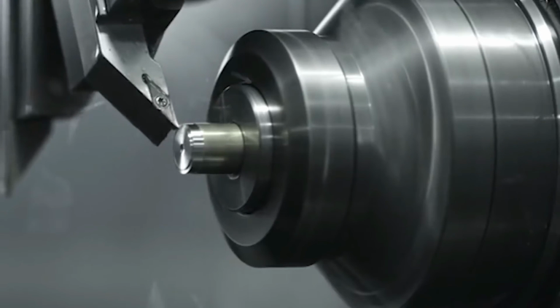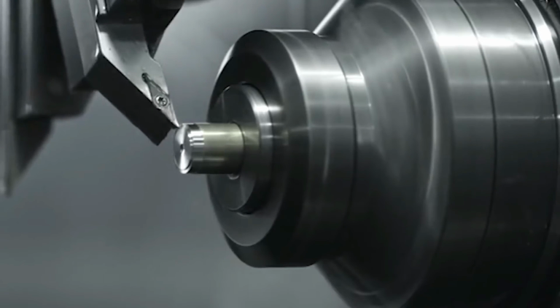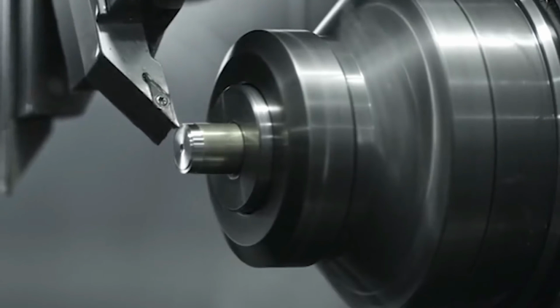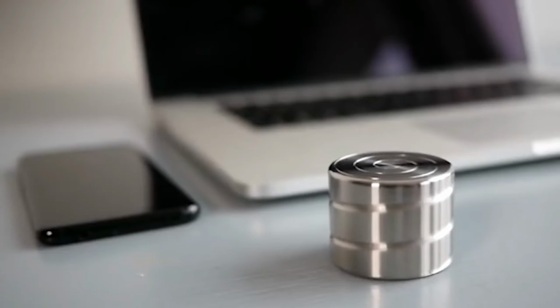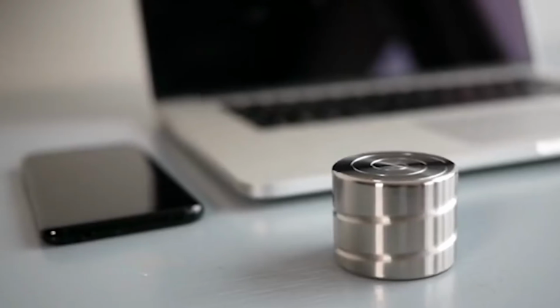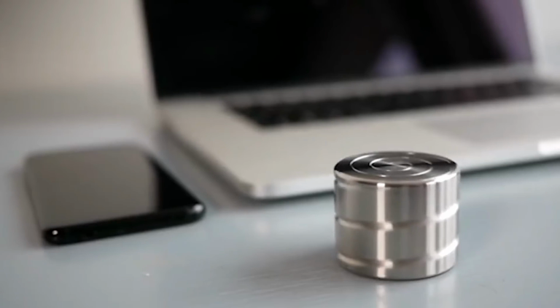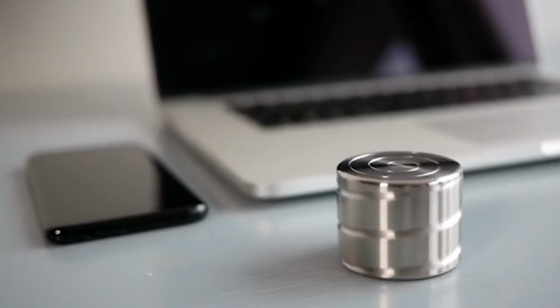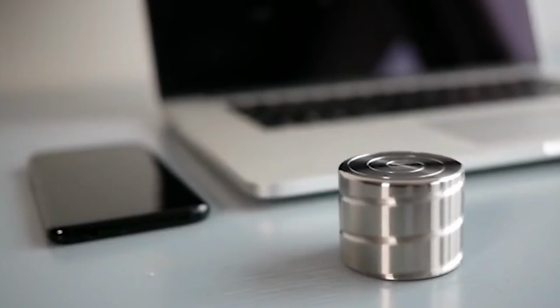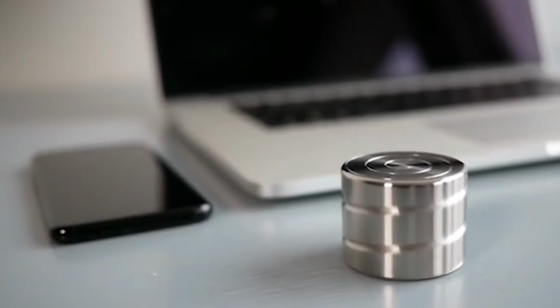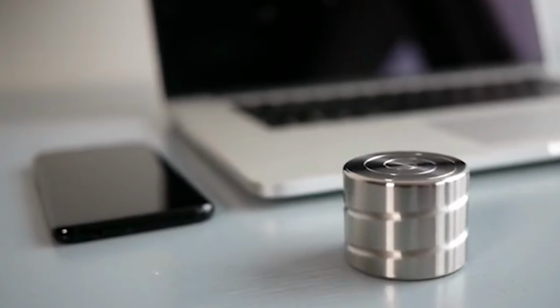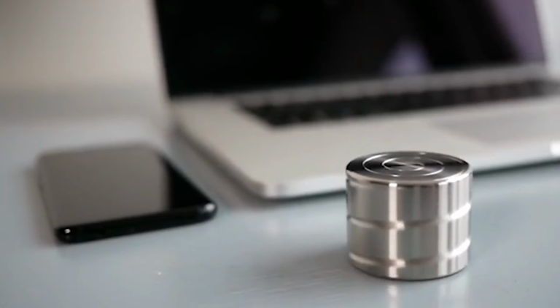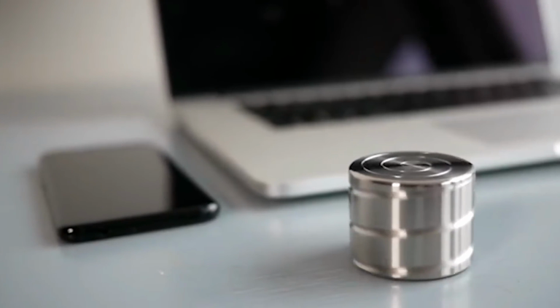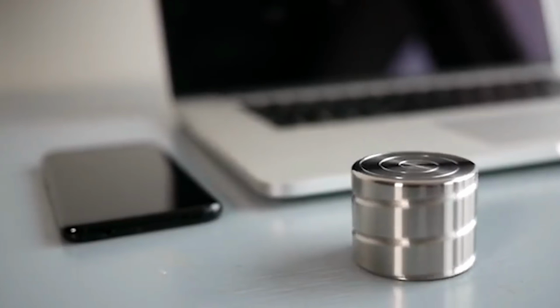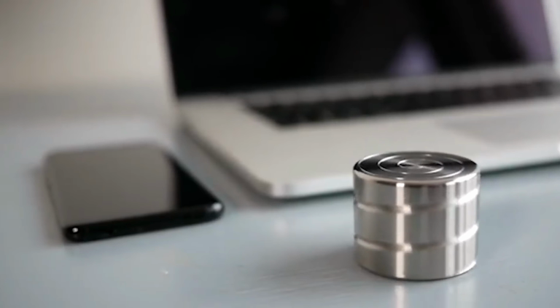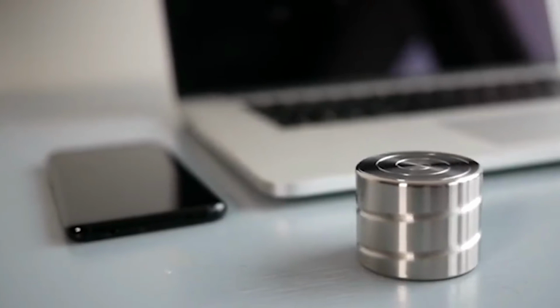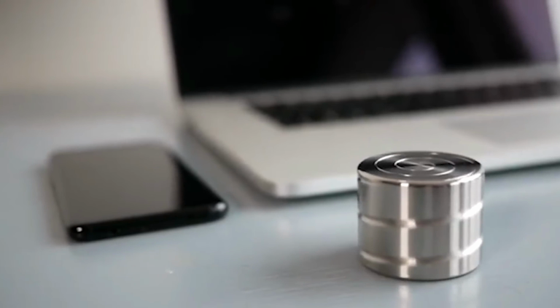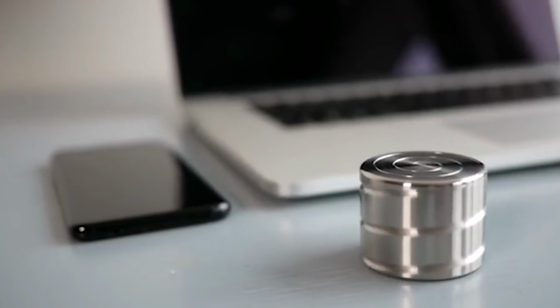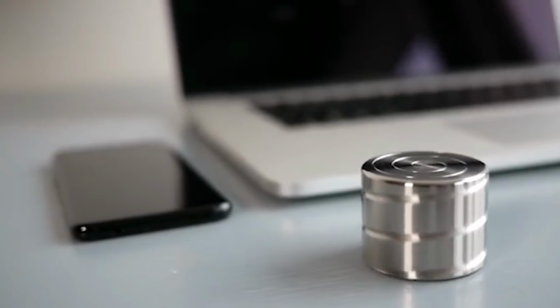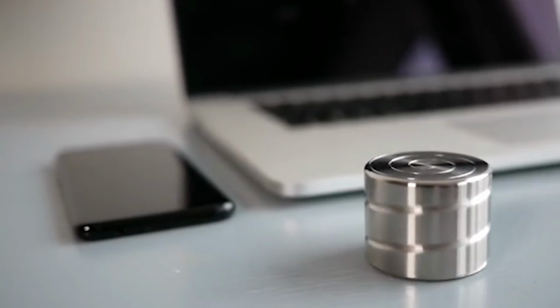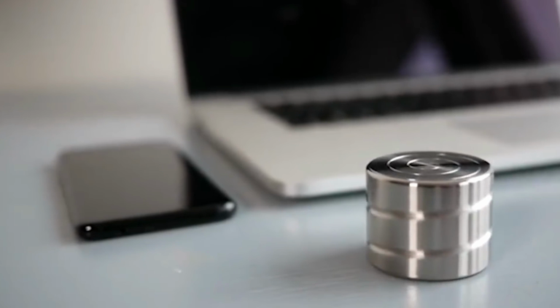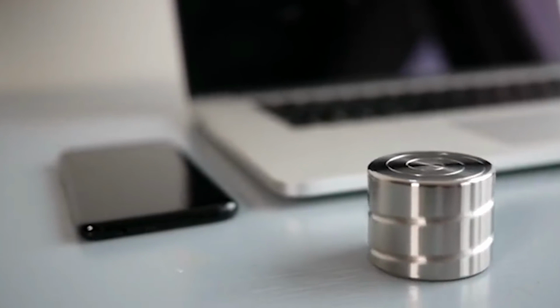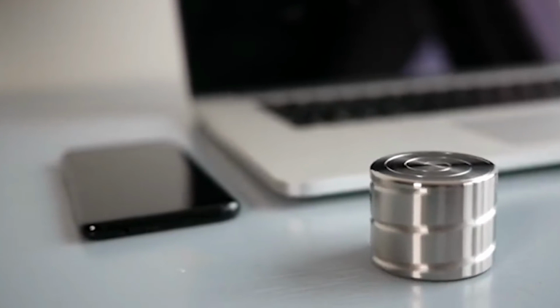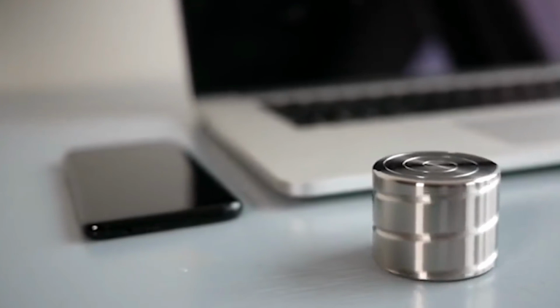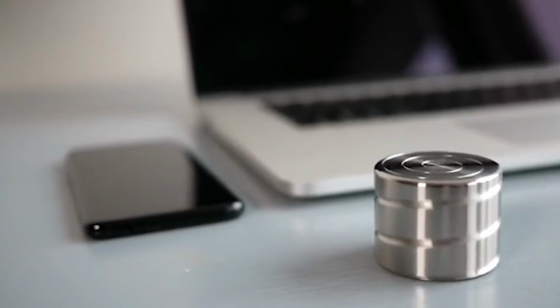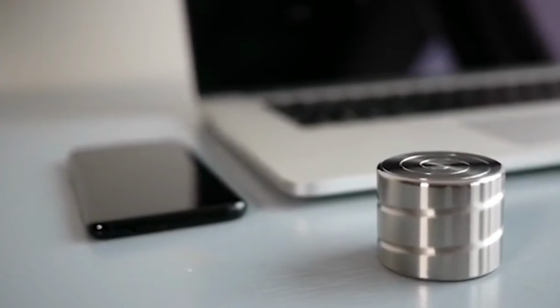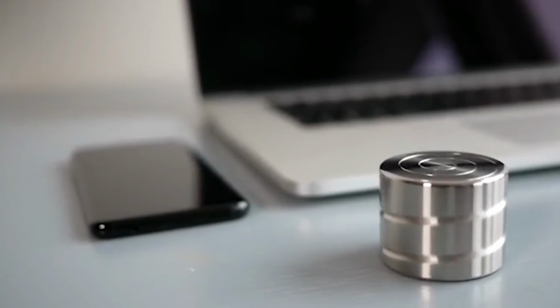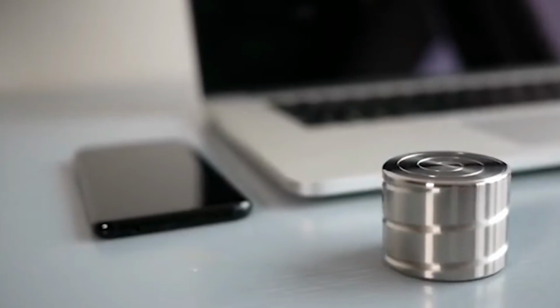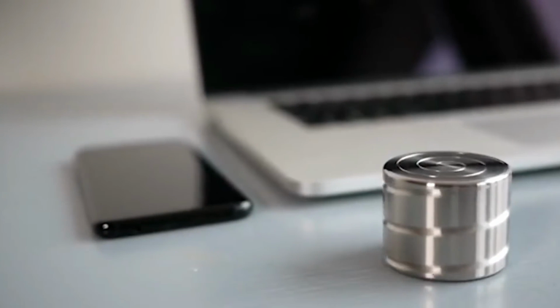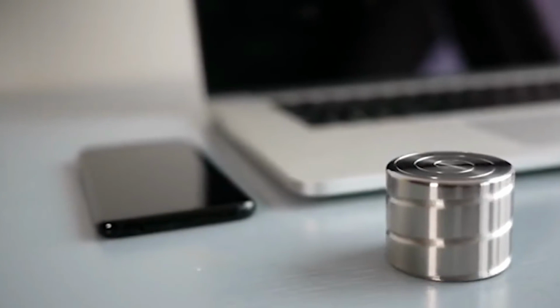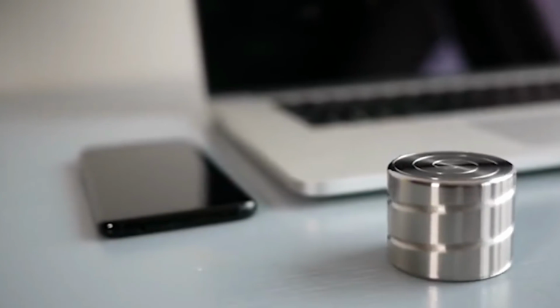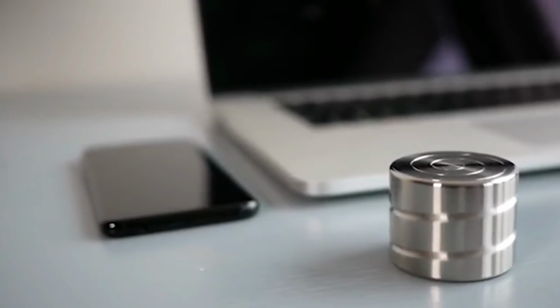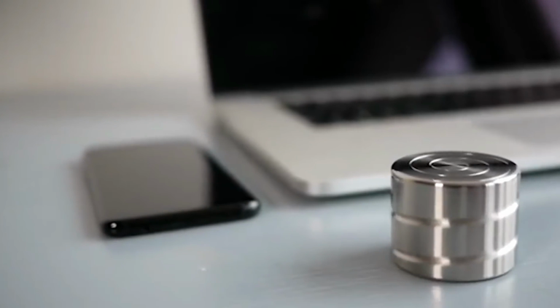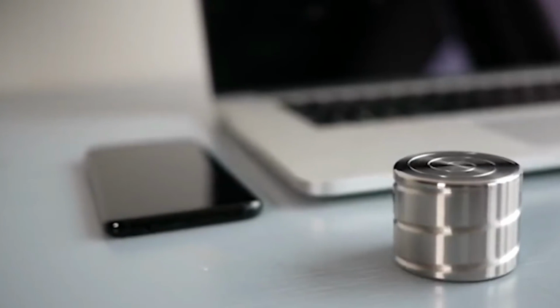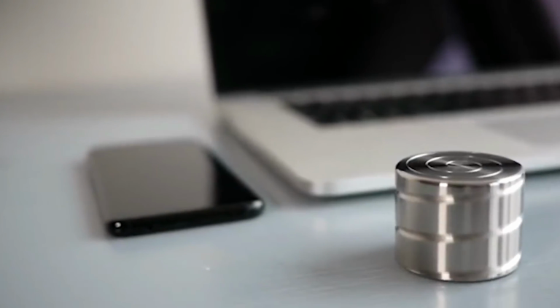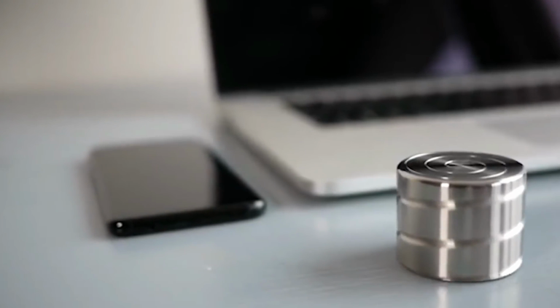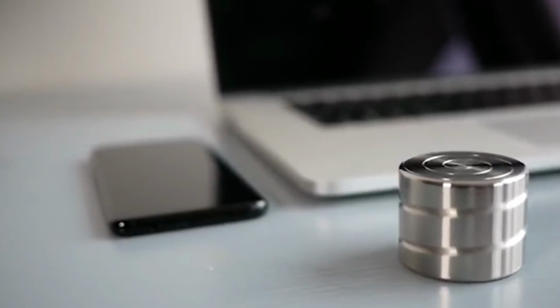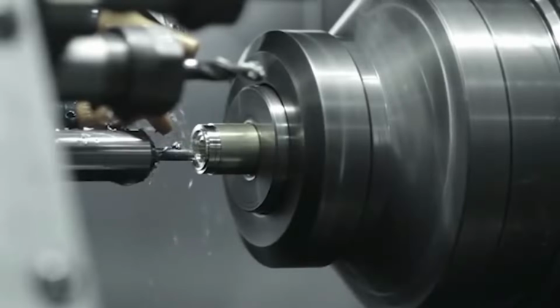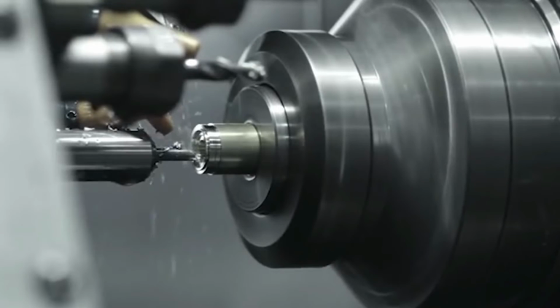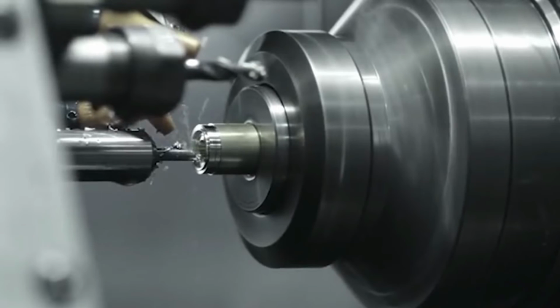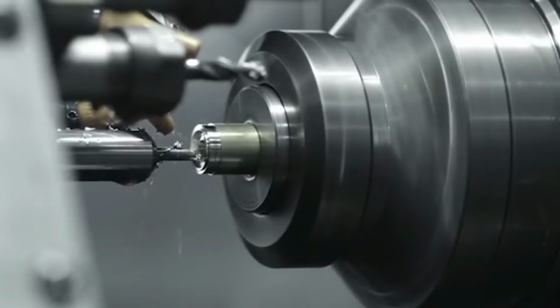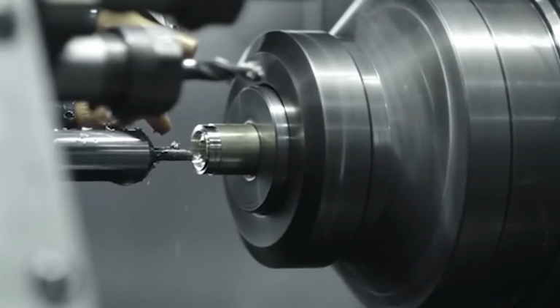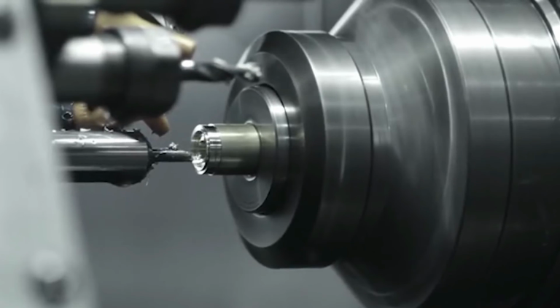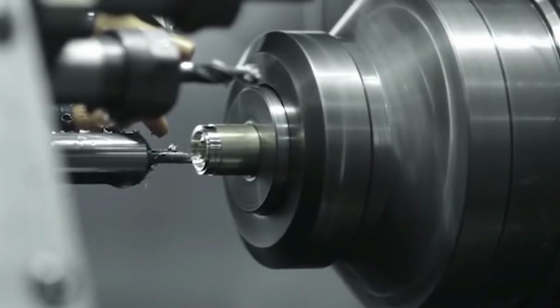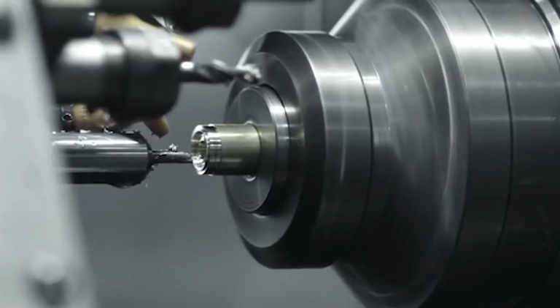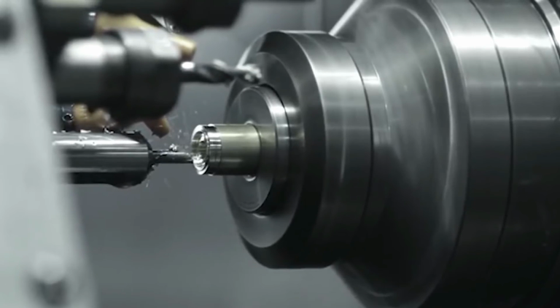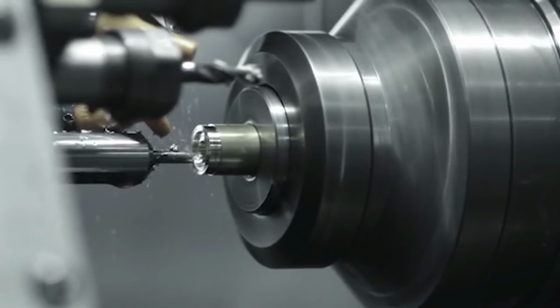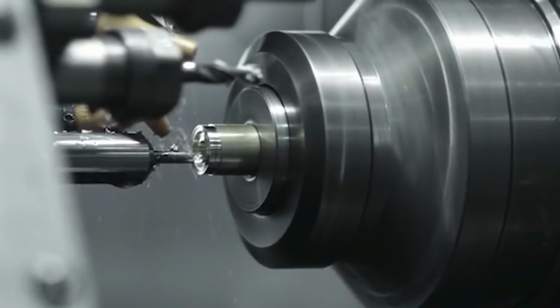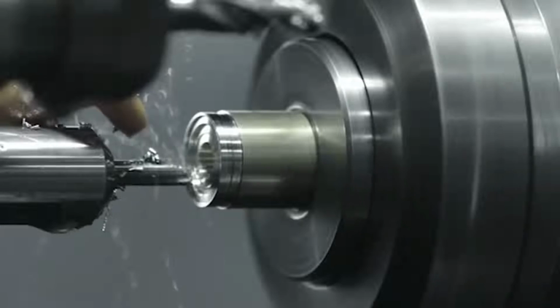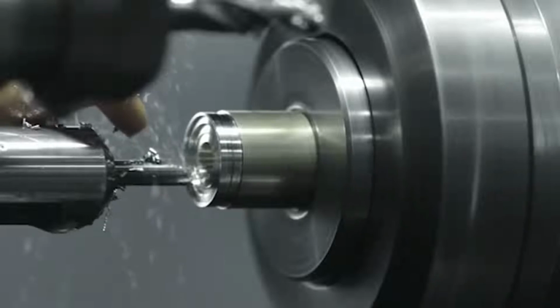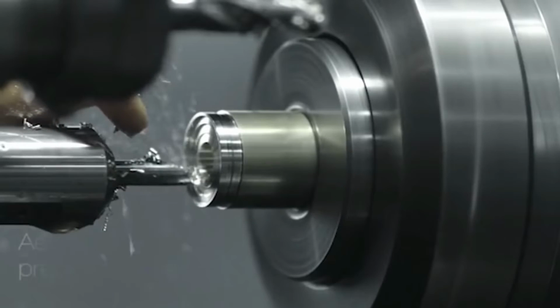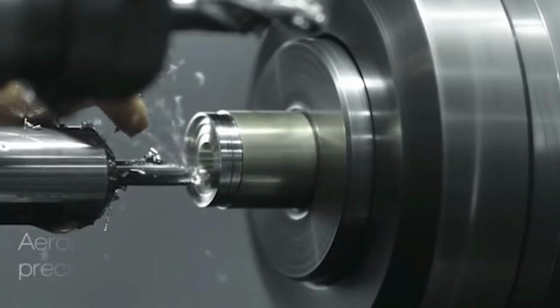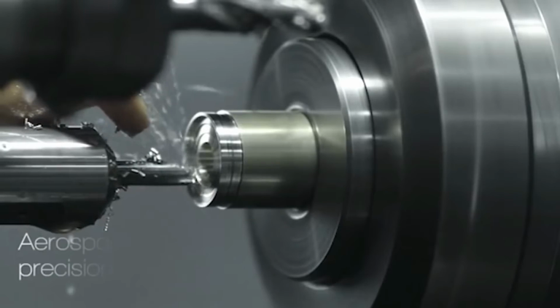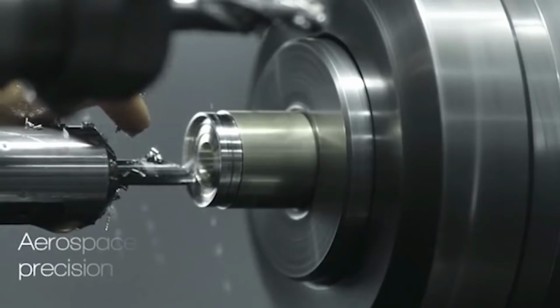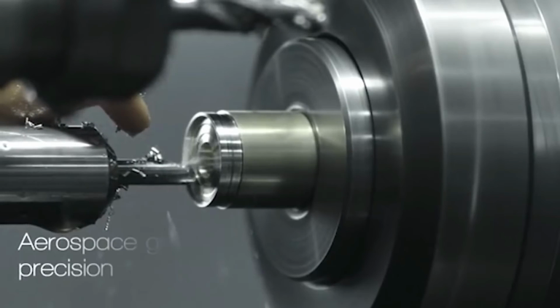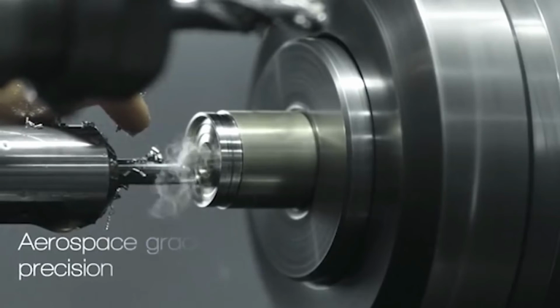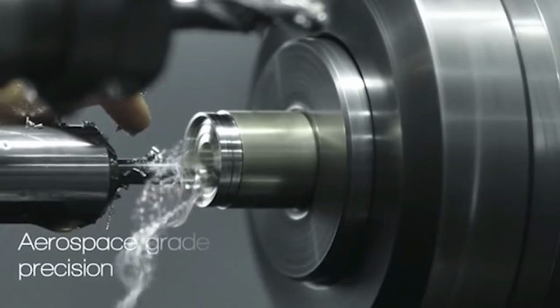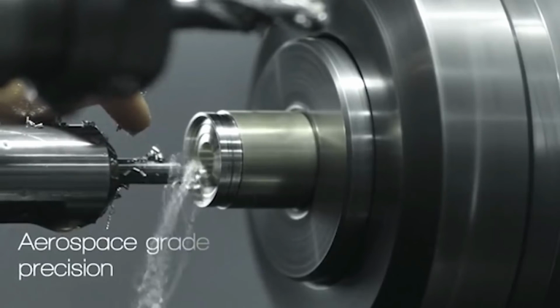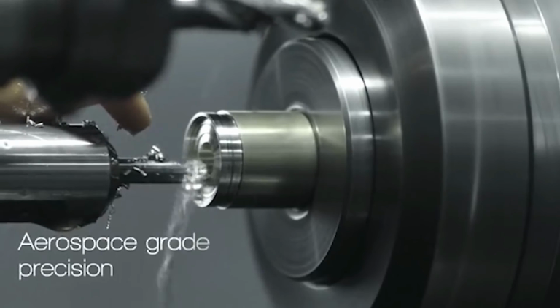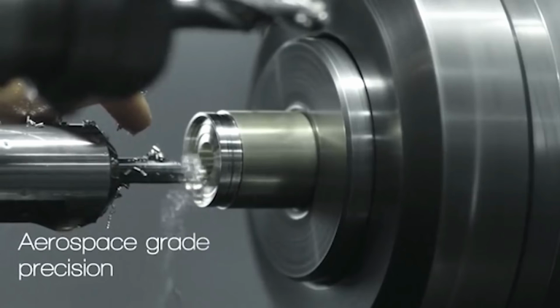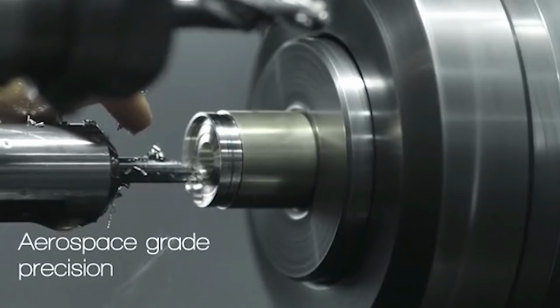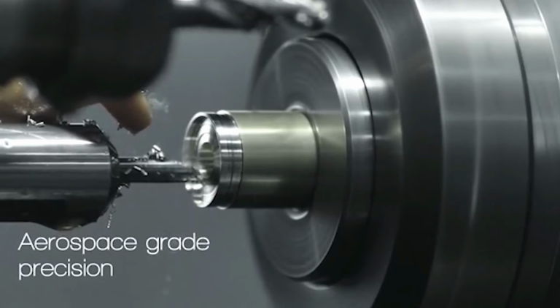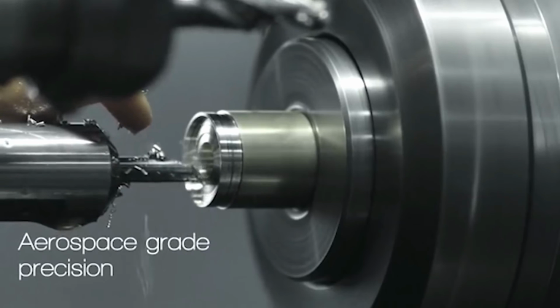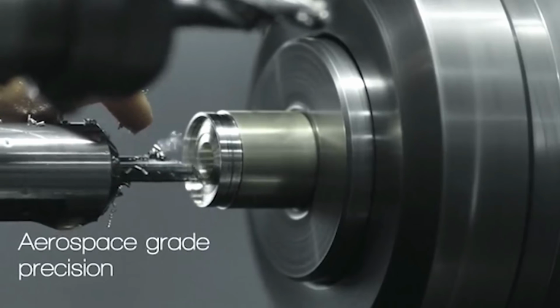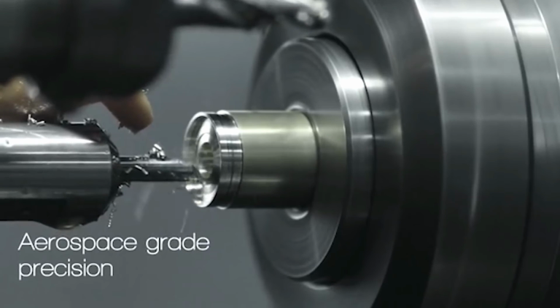The steel variant is sold at a price of $32. Copper and bronze versions cost more, starting at $40.